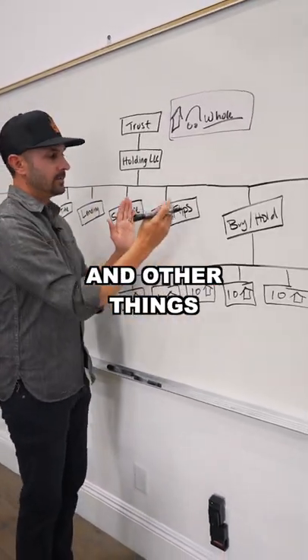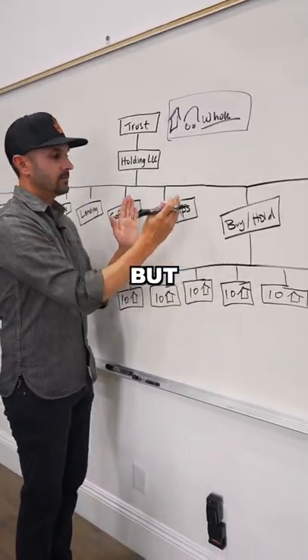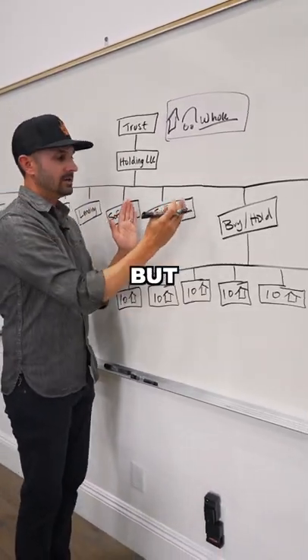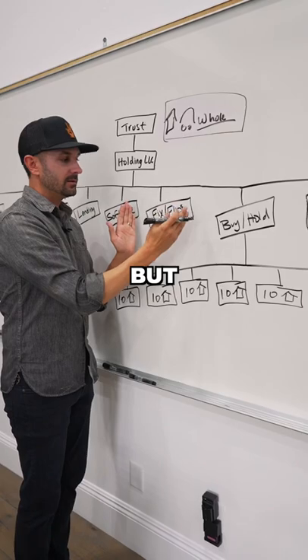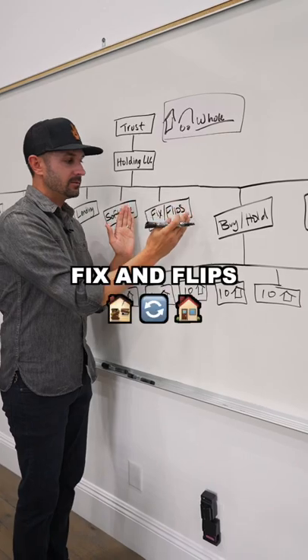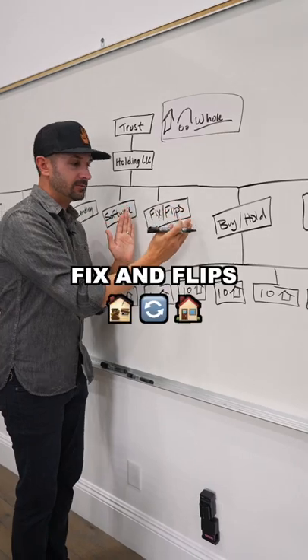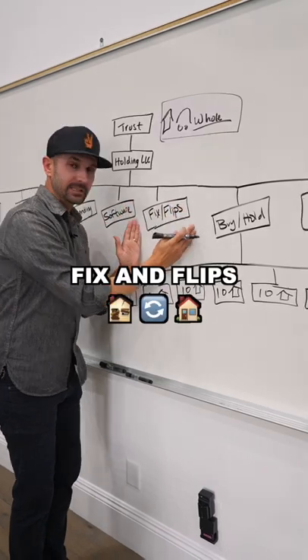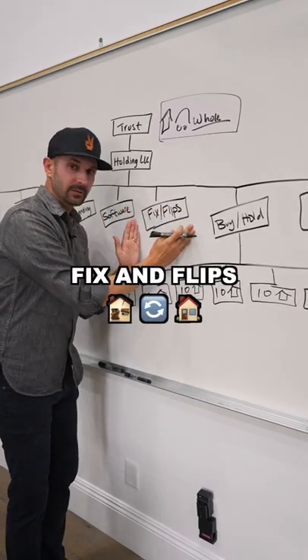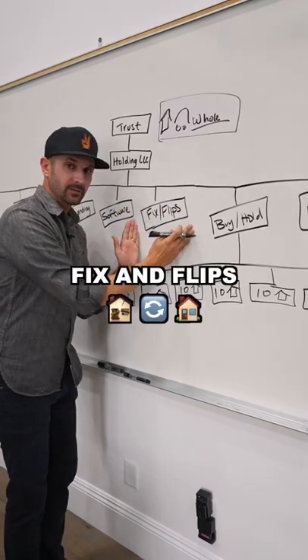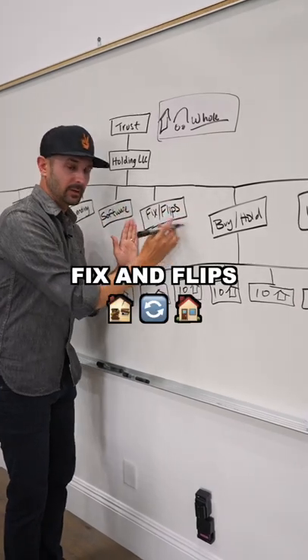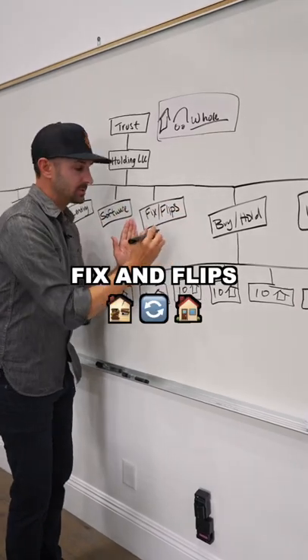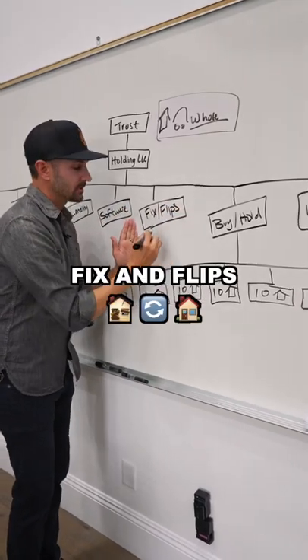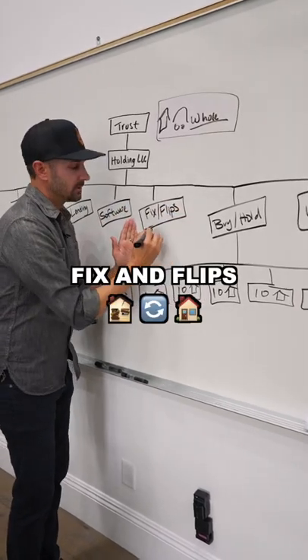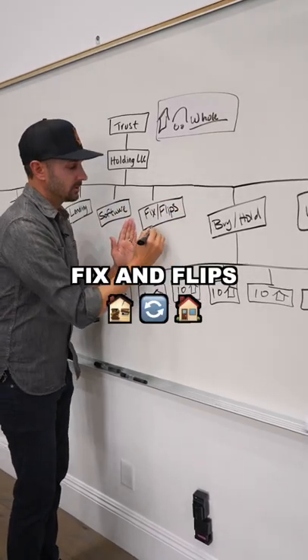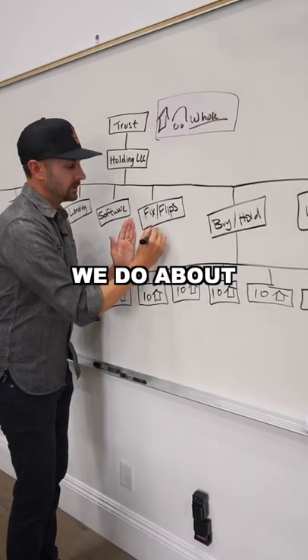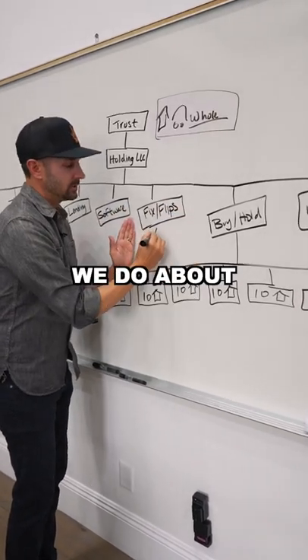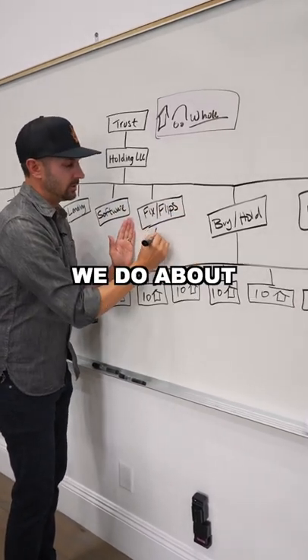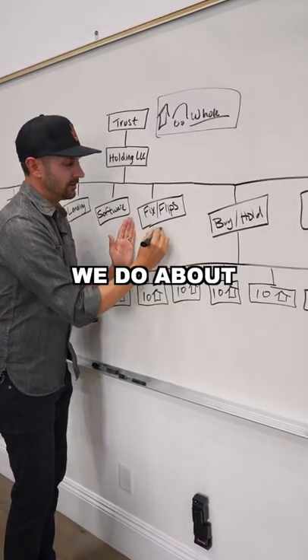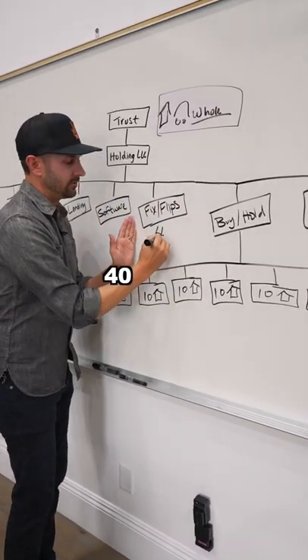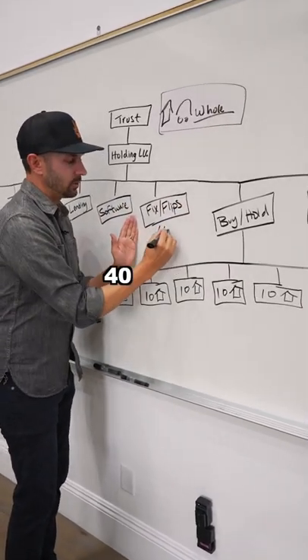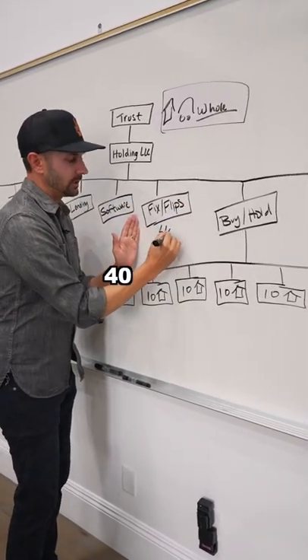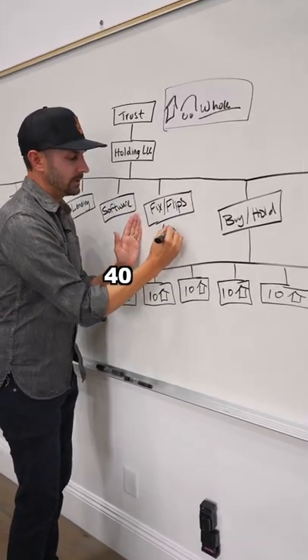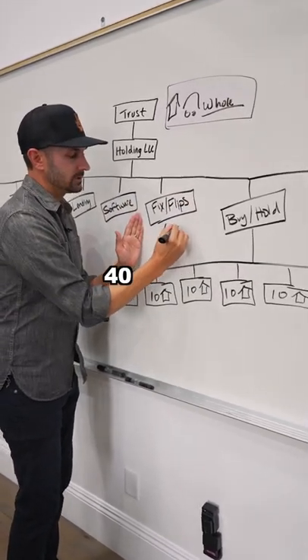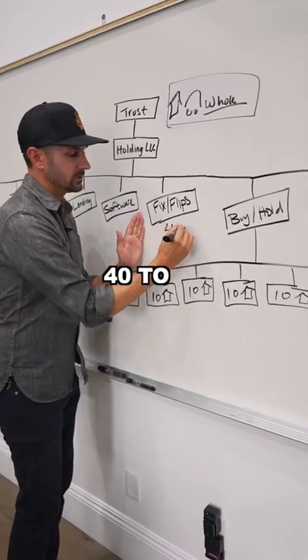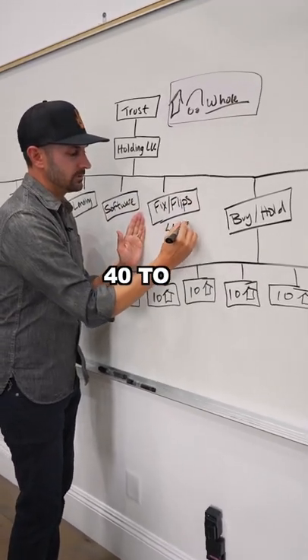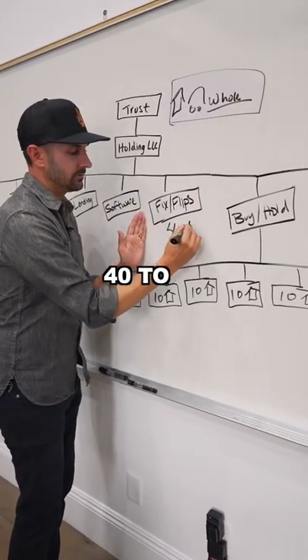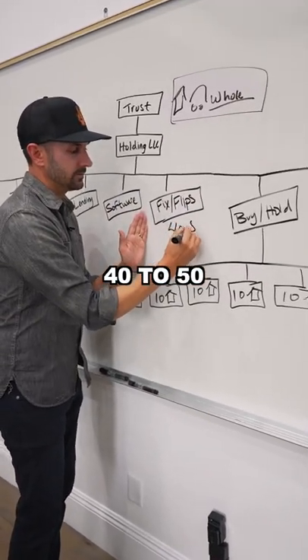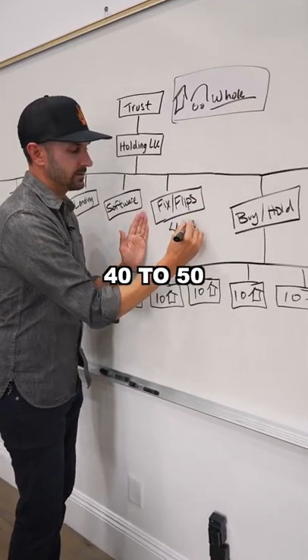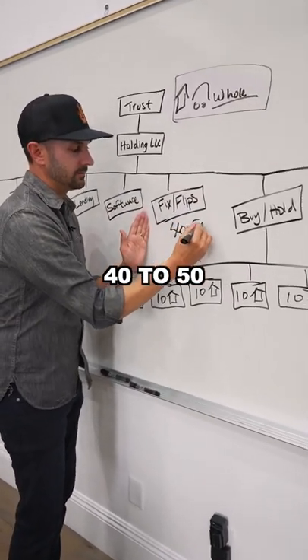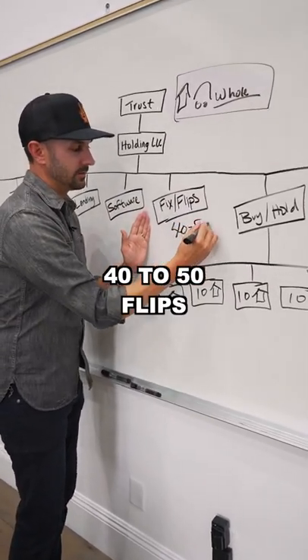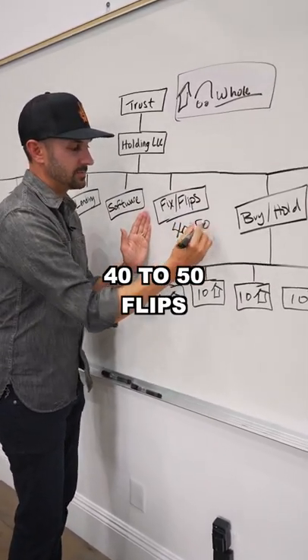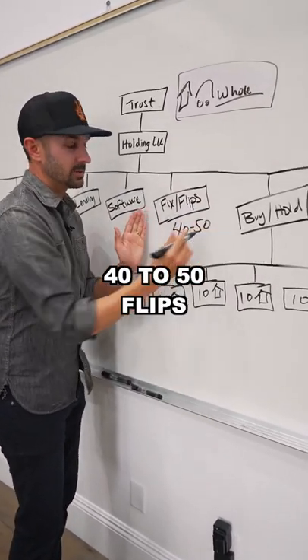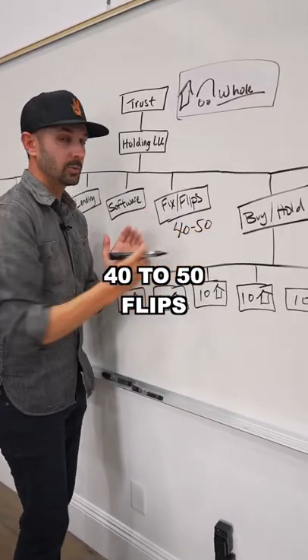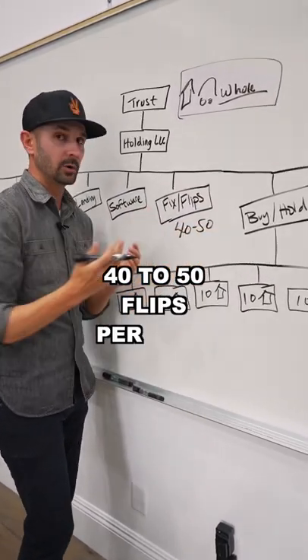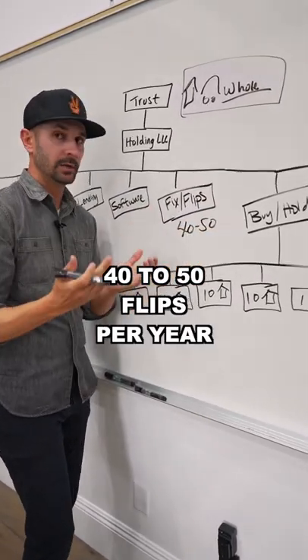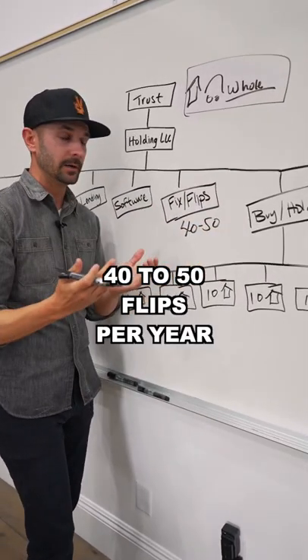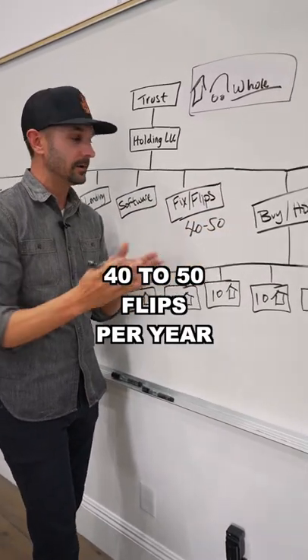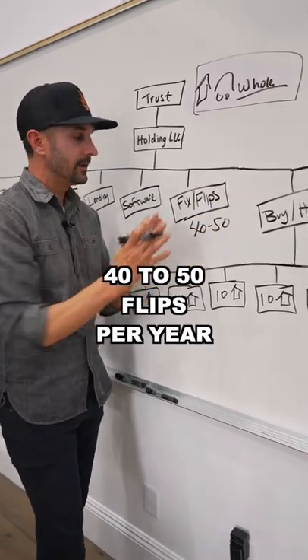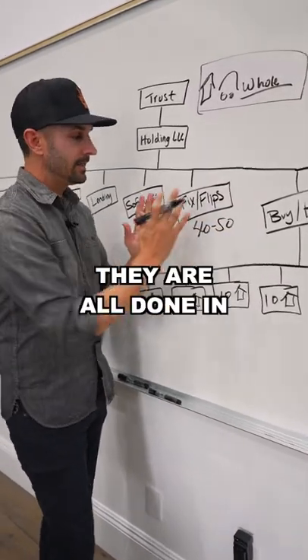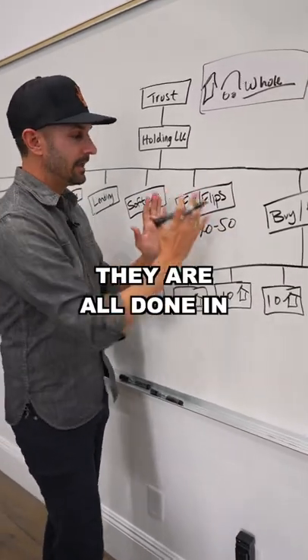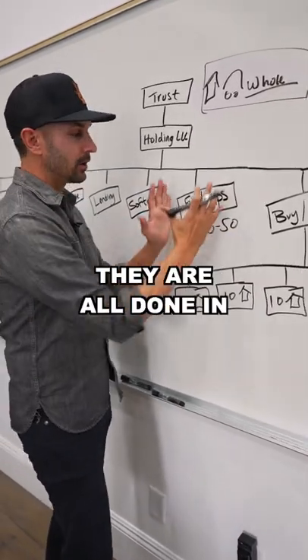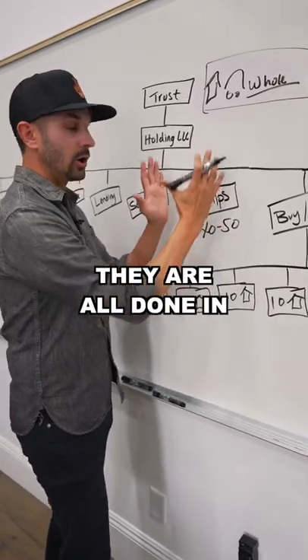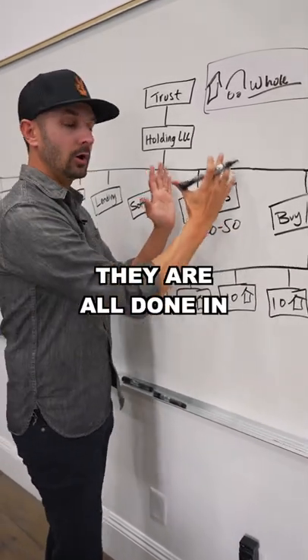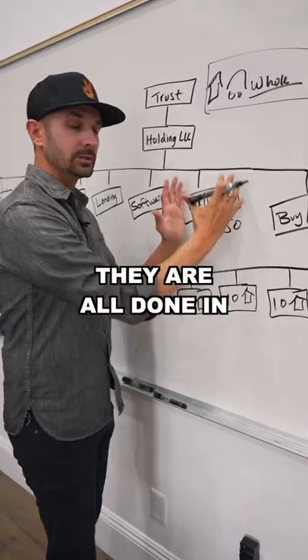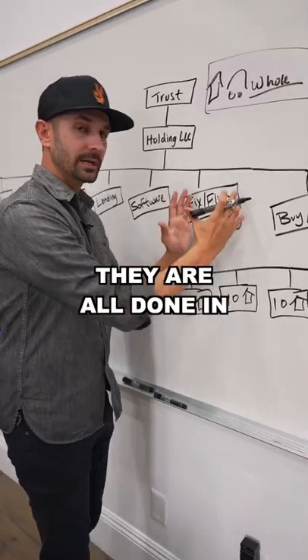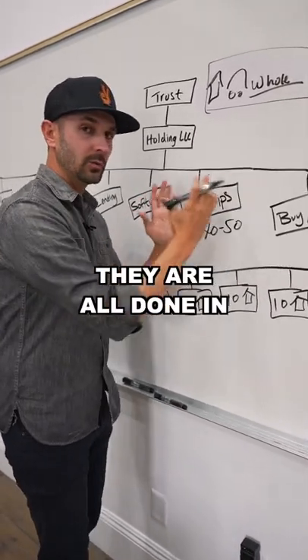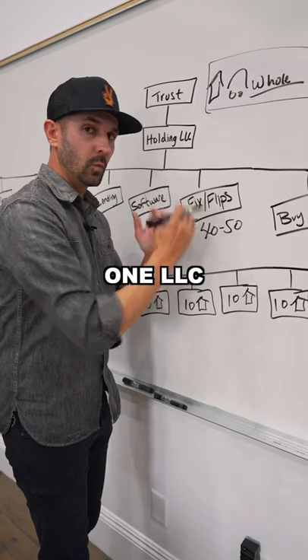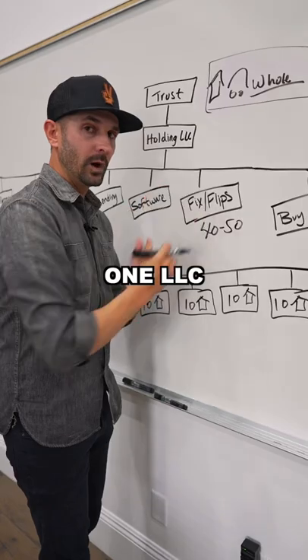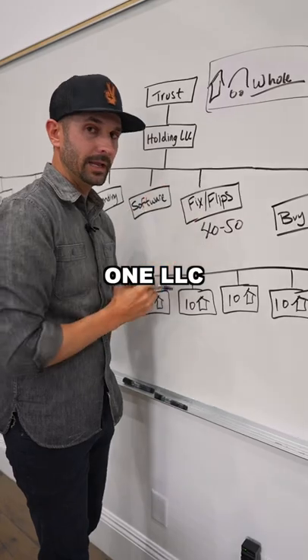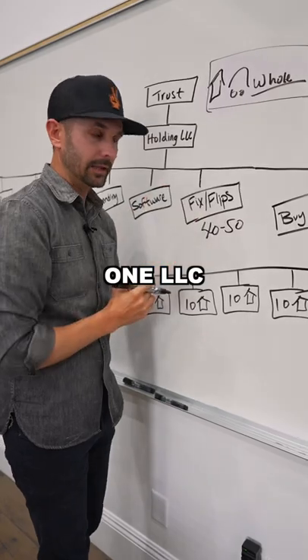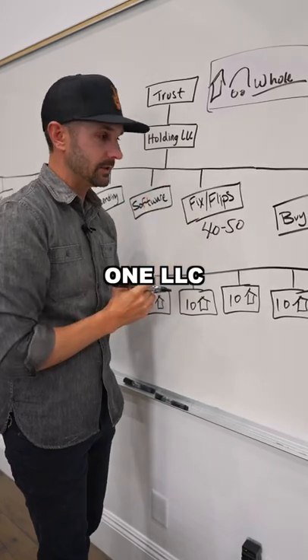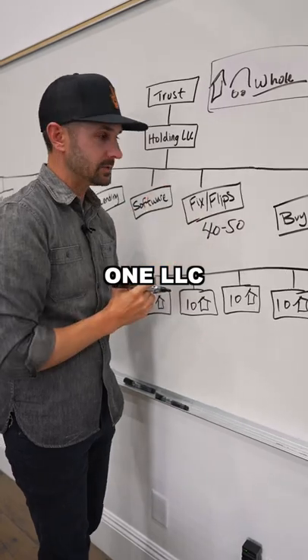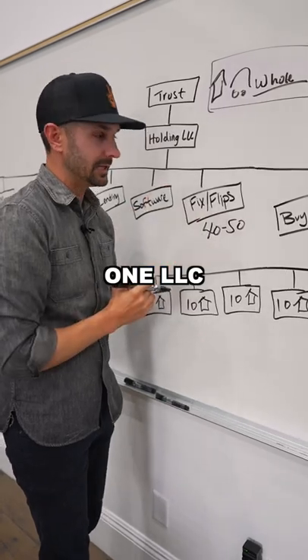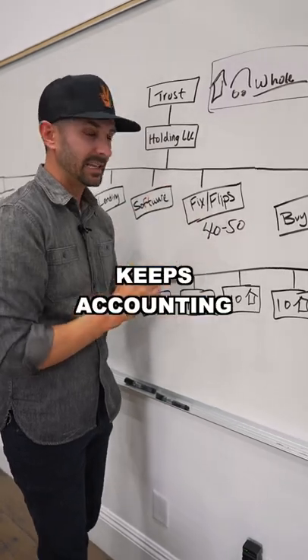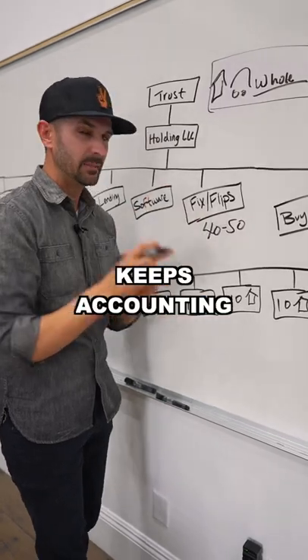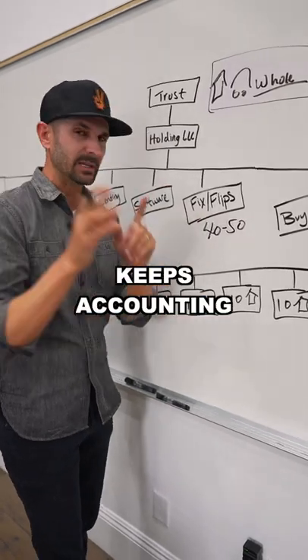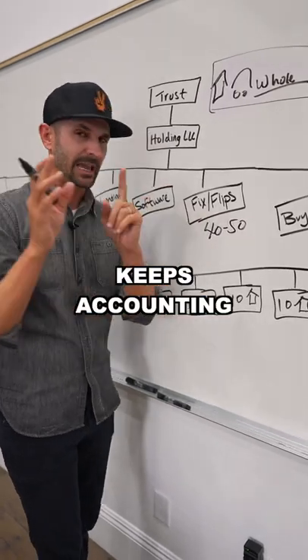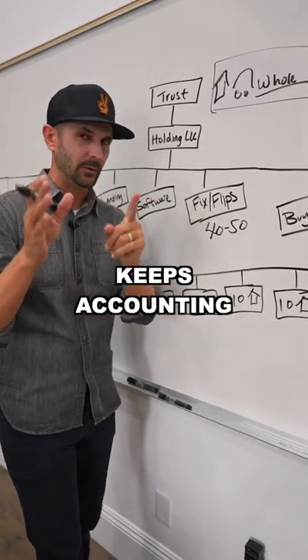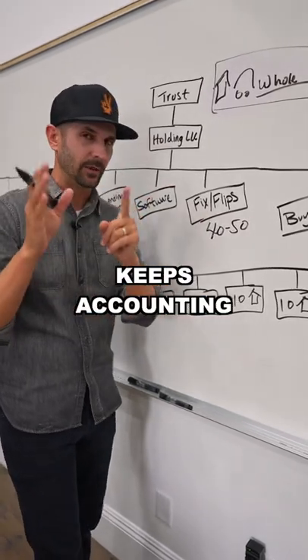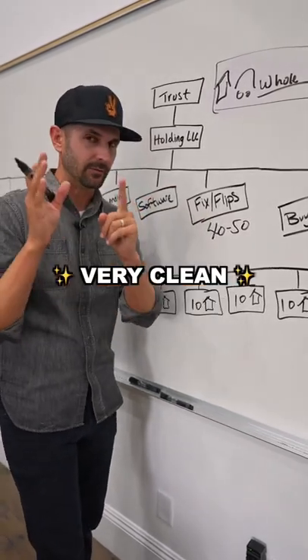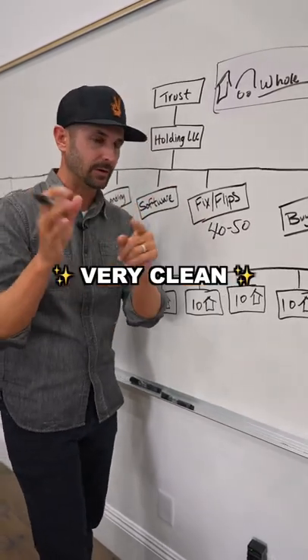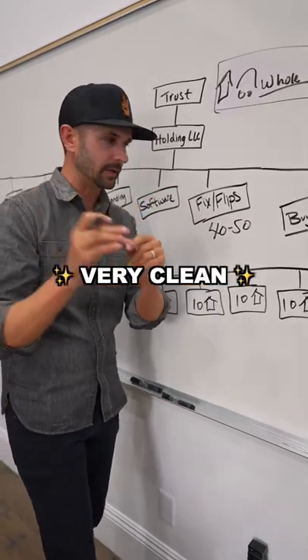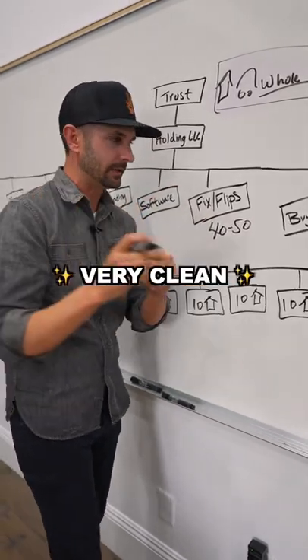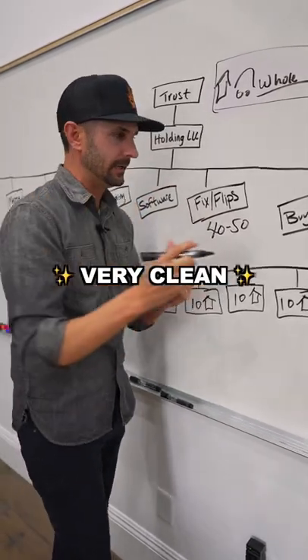For fix and flips, we do about 40 to 50 flips per year. They are all done in one LLC. Keeps accounting very clean.